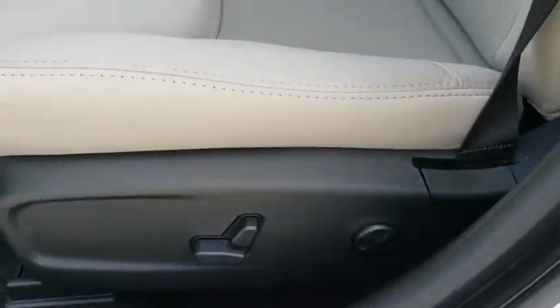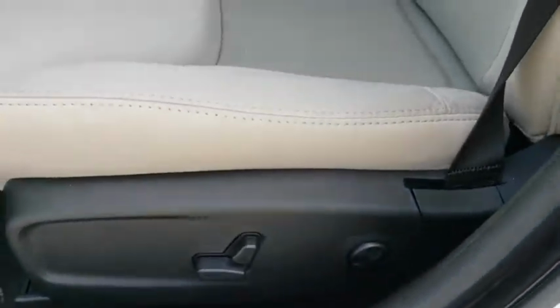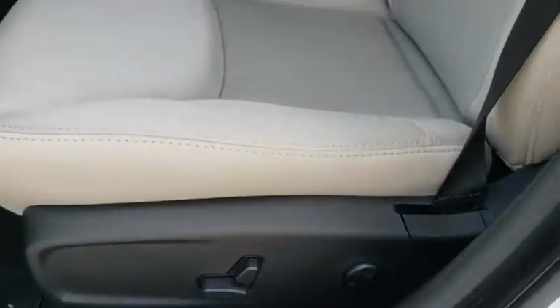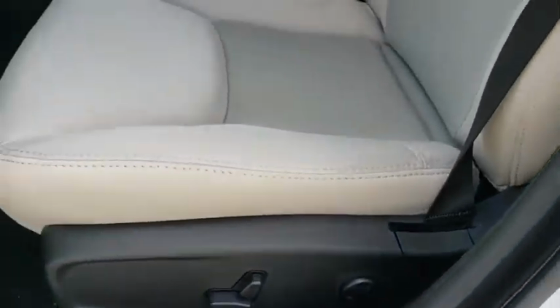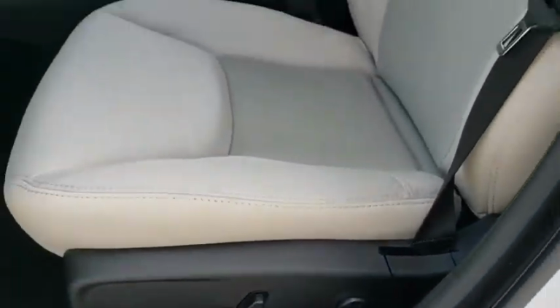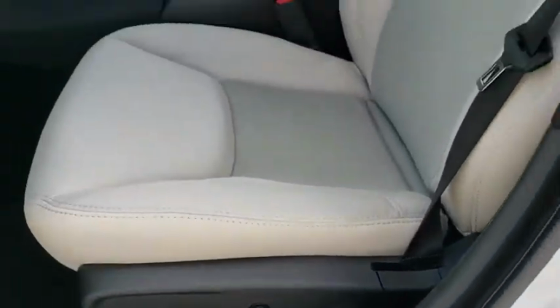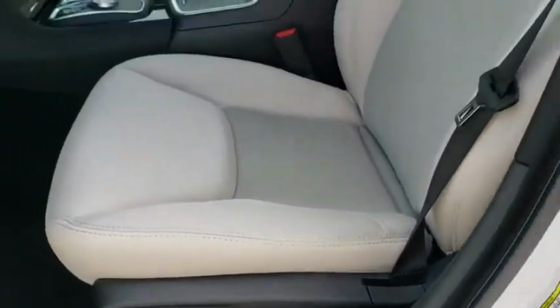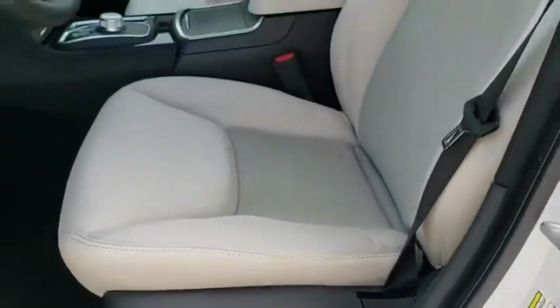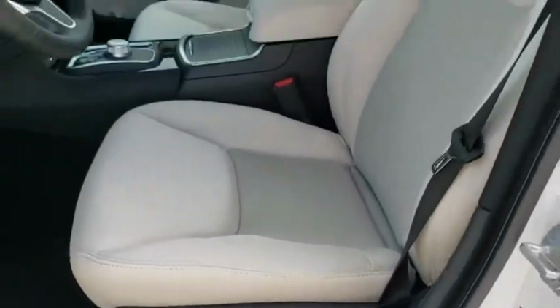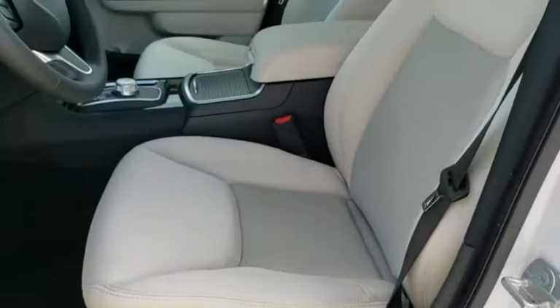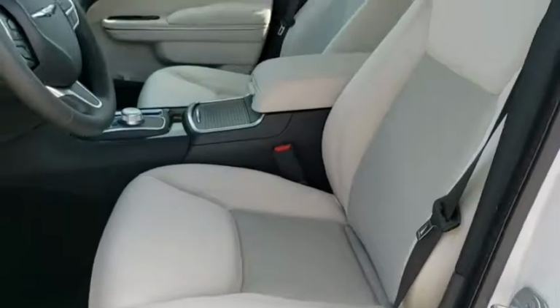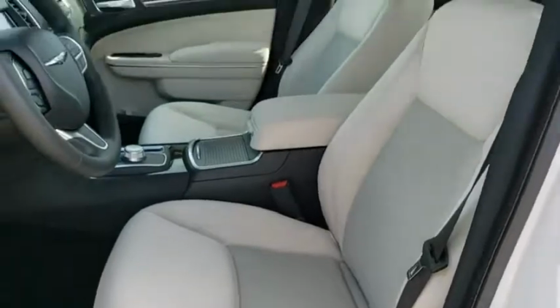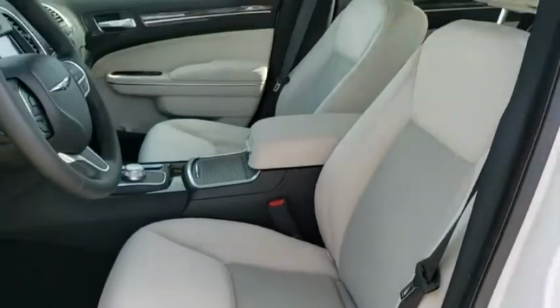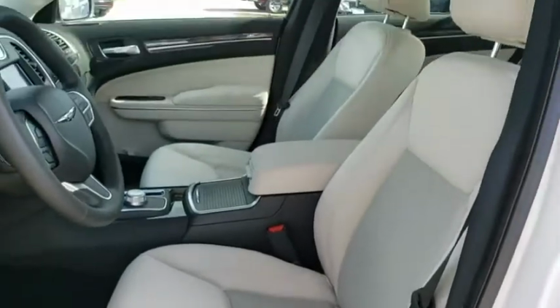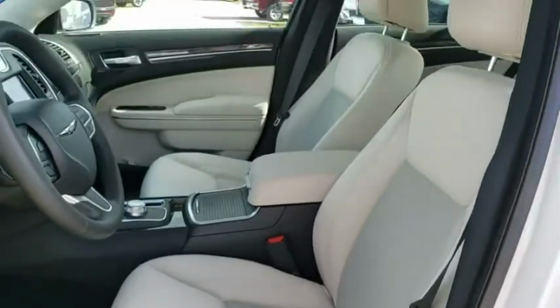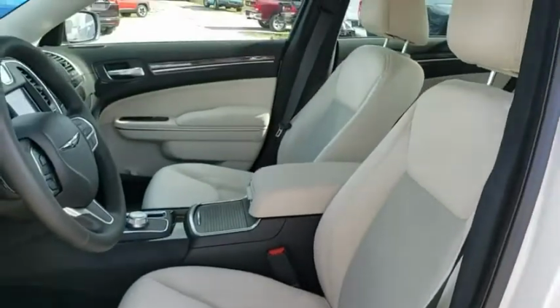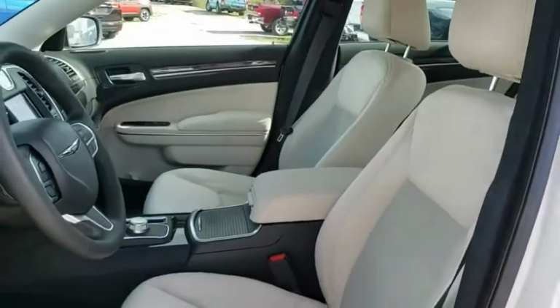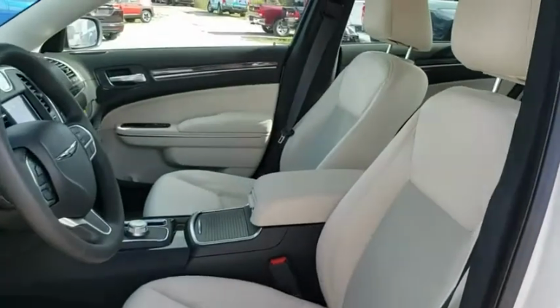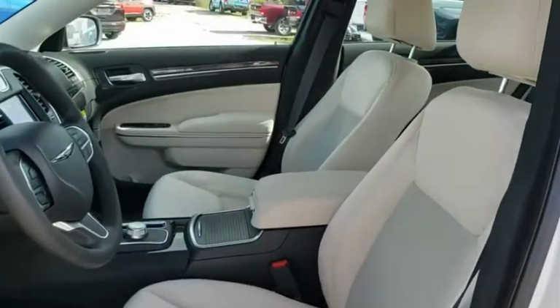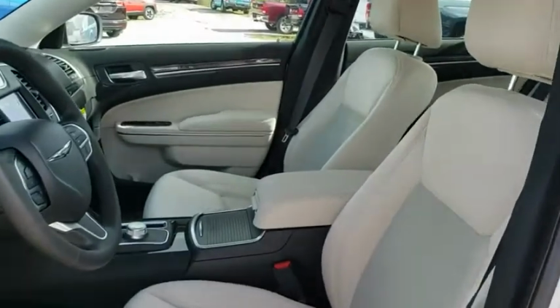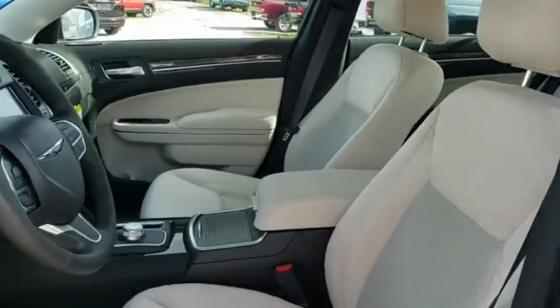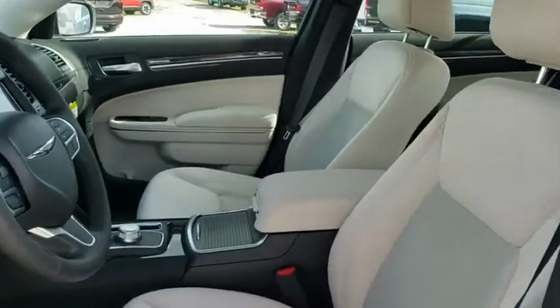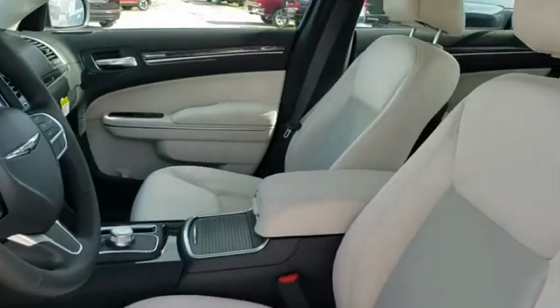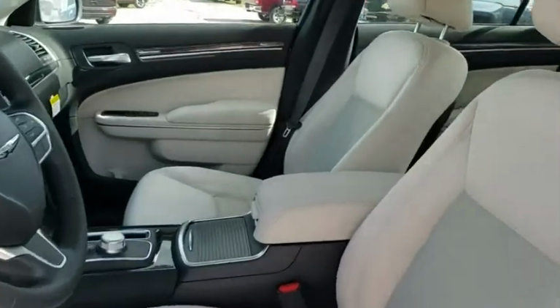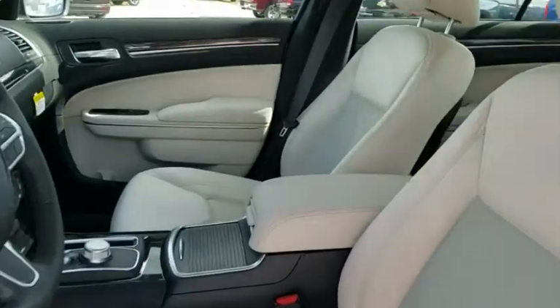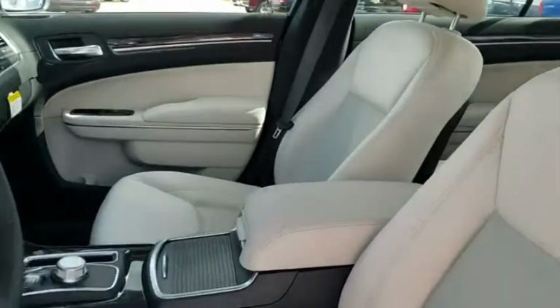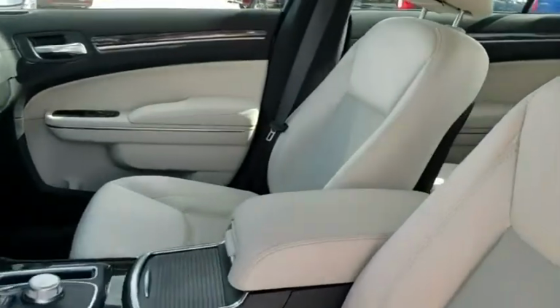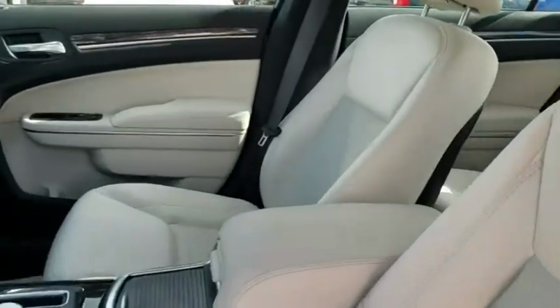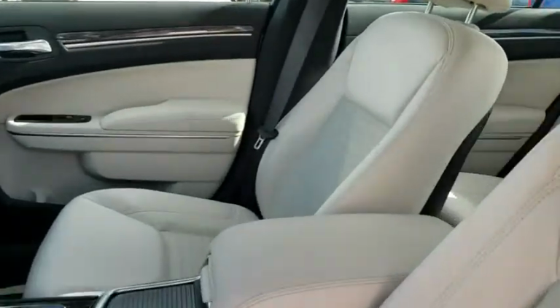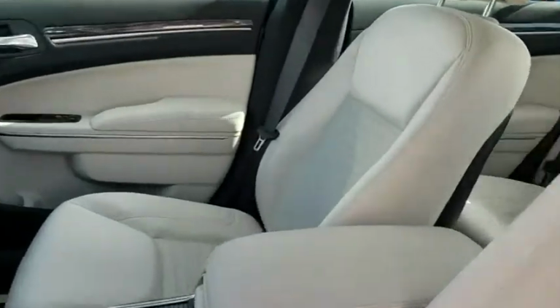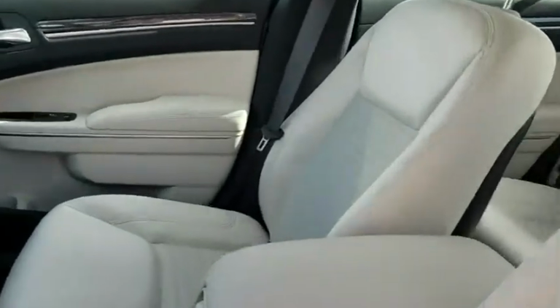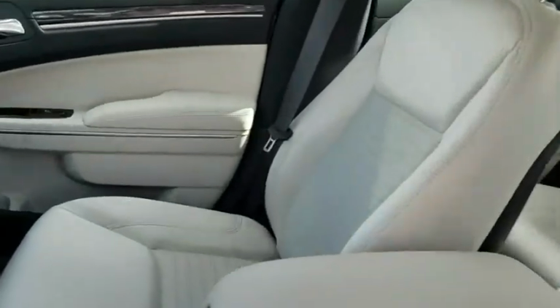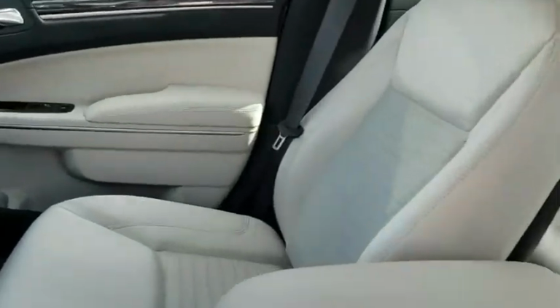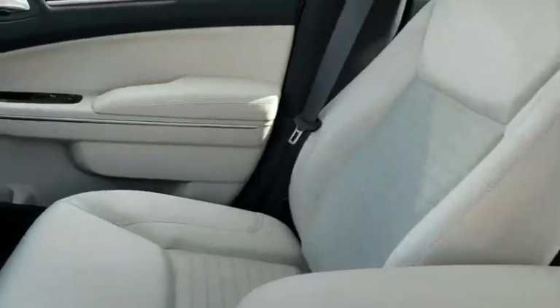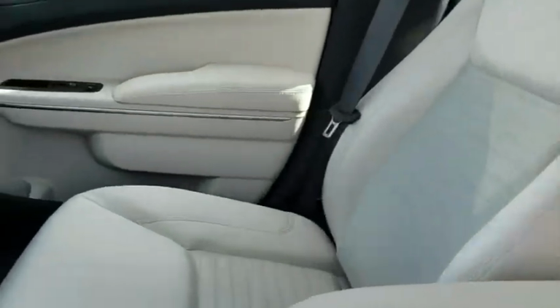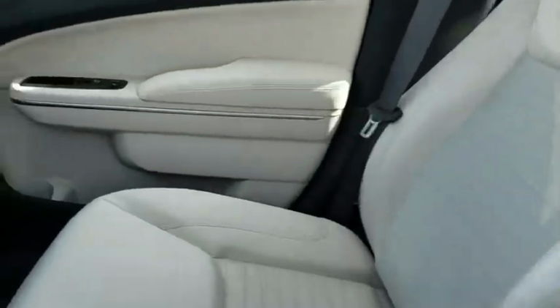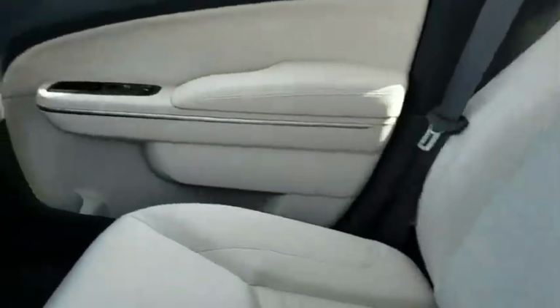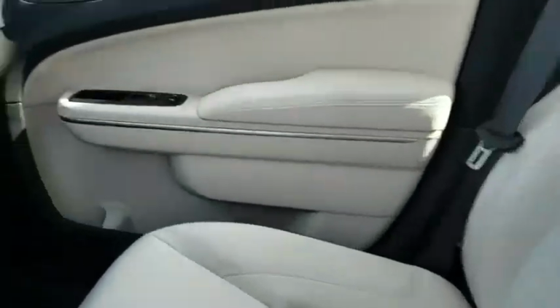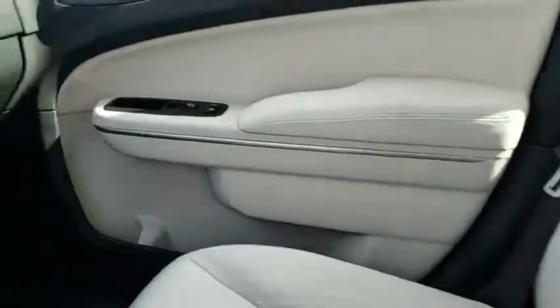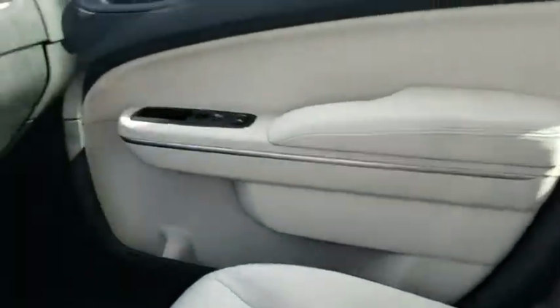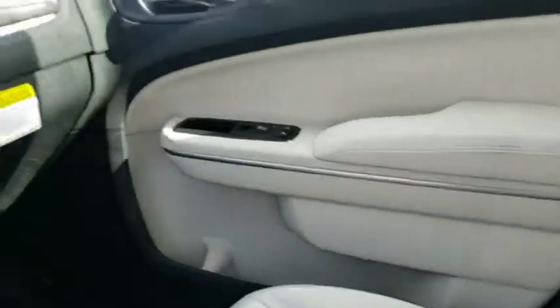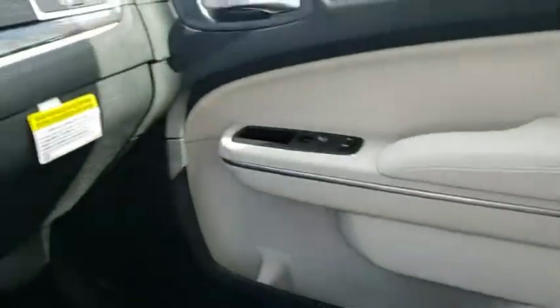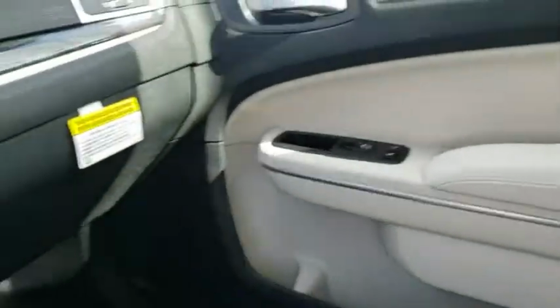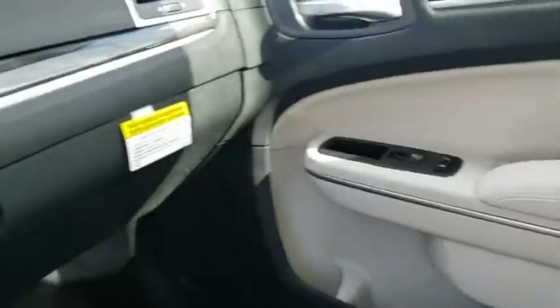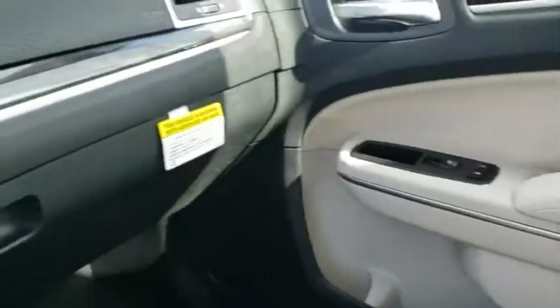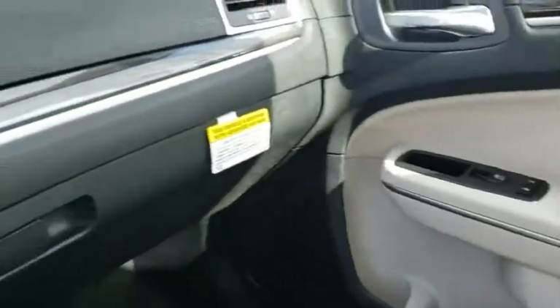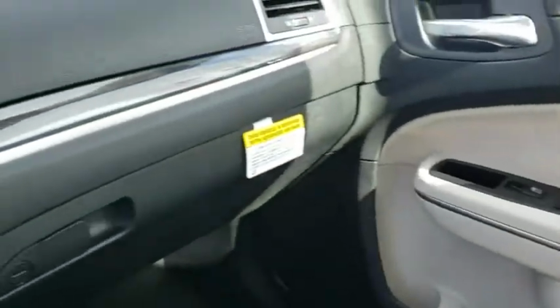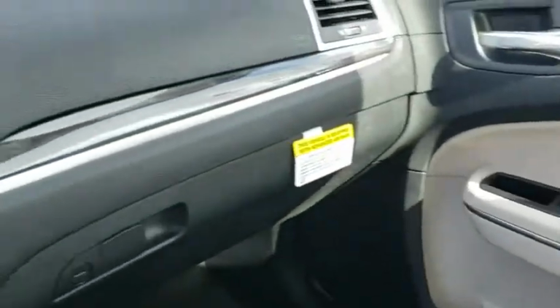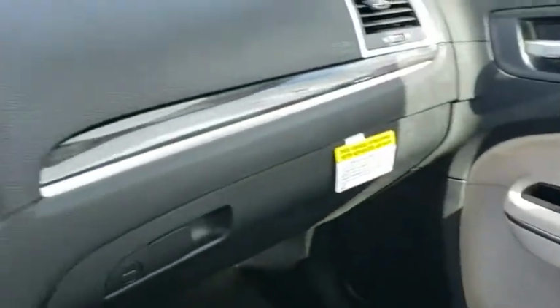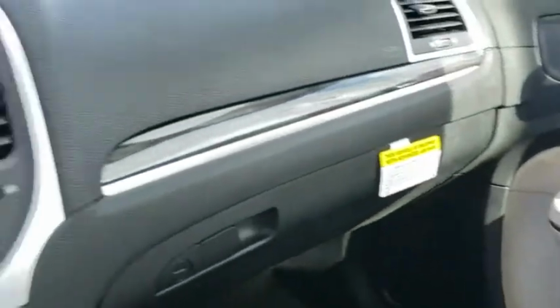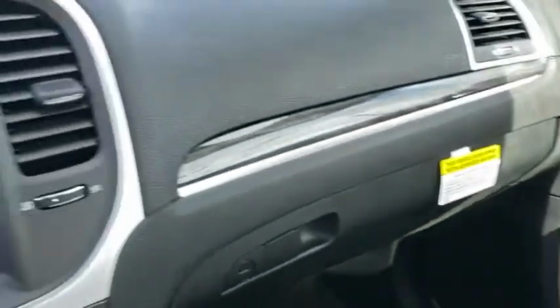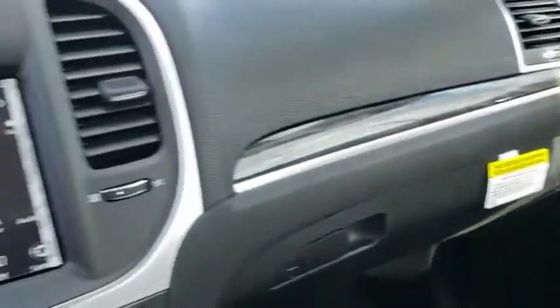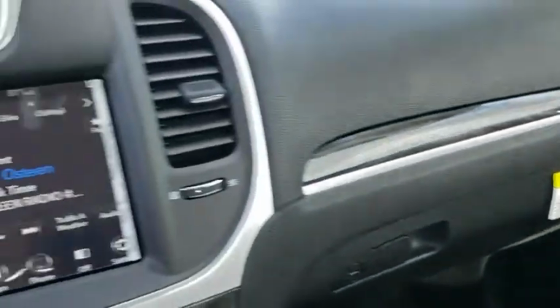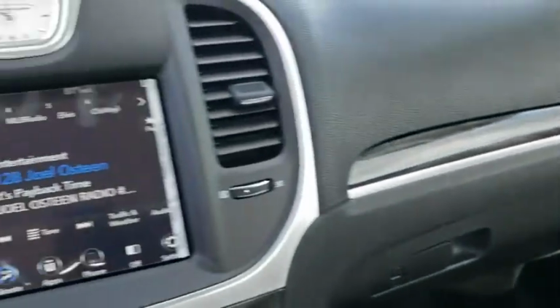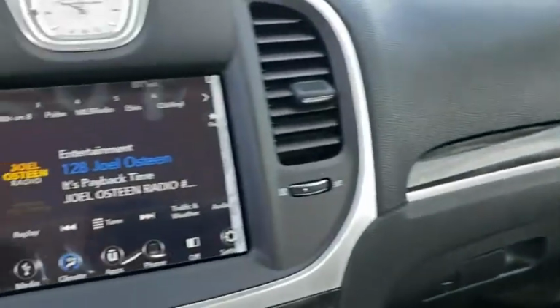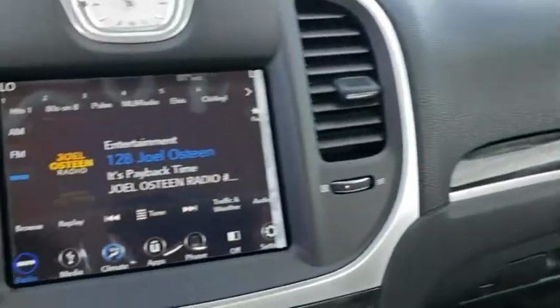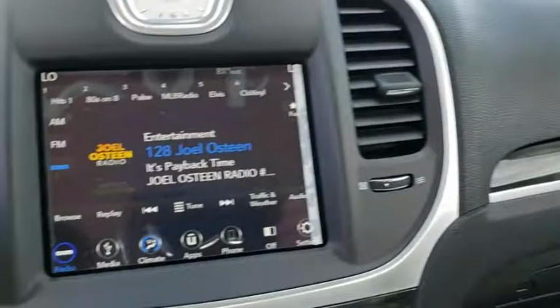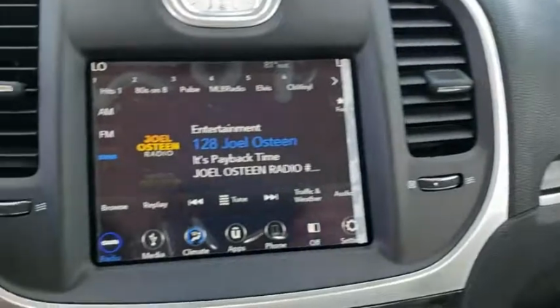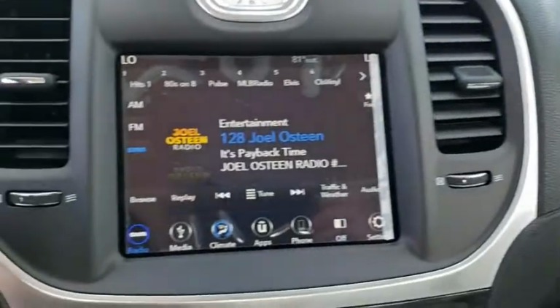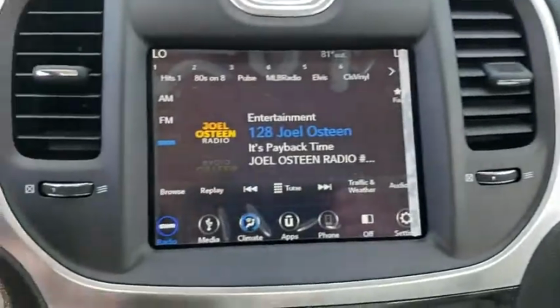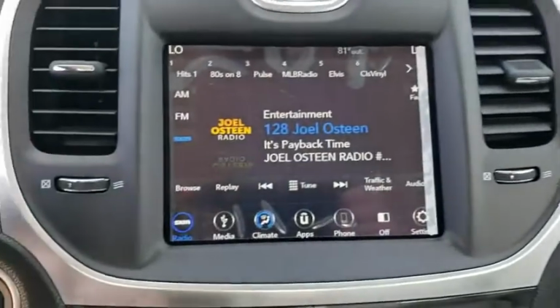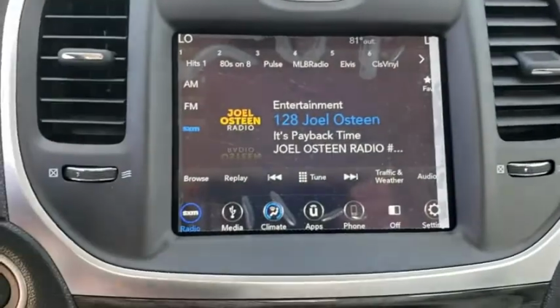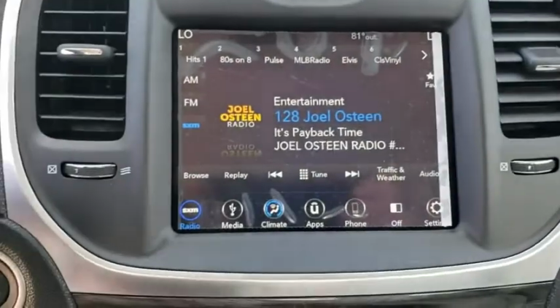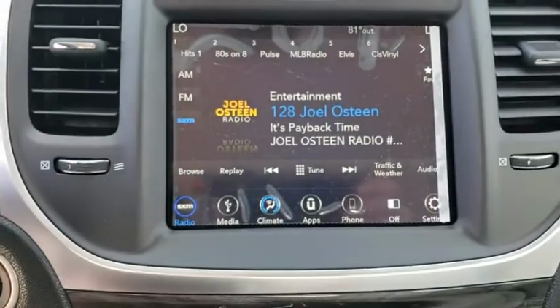Keyless start, aluminum wheels, four-wheel disc brakes, floor mats, rear defrost, climate control, passenger airbag.